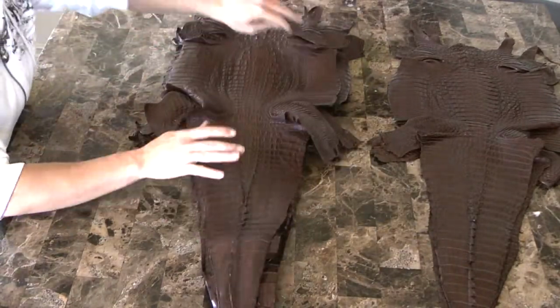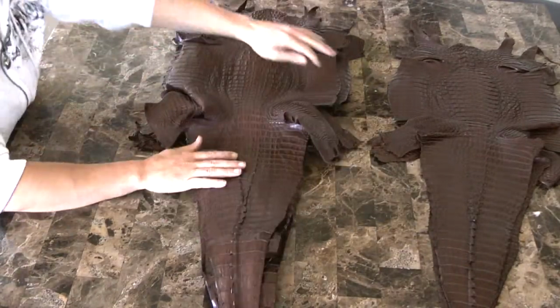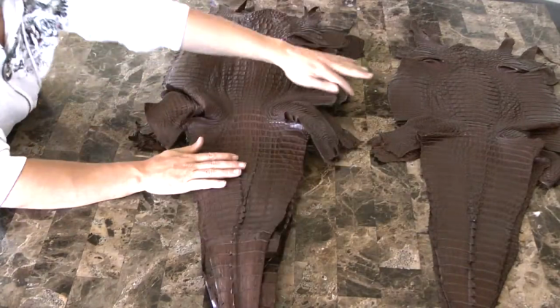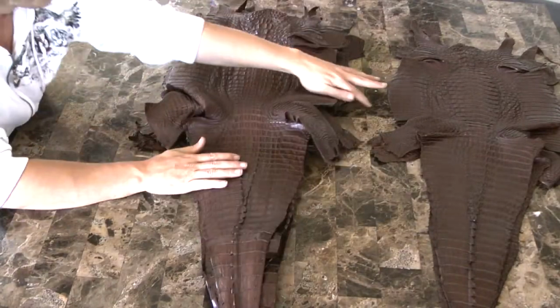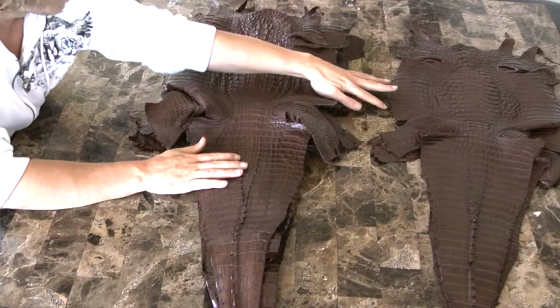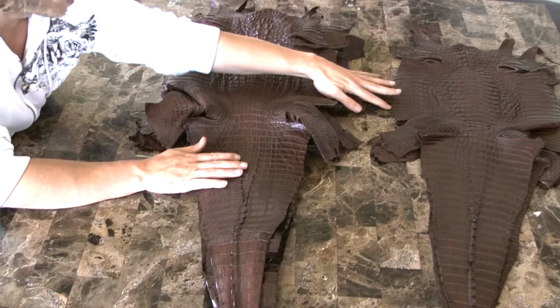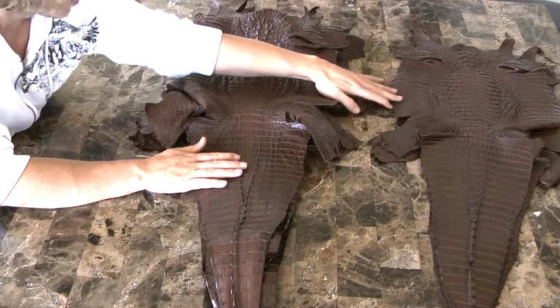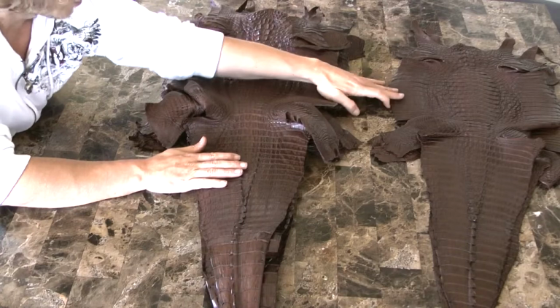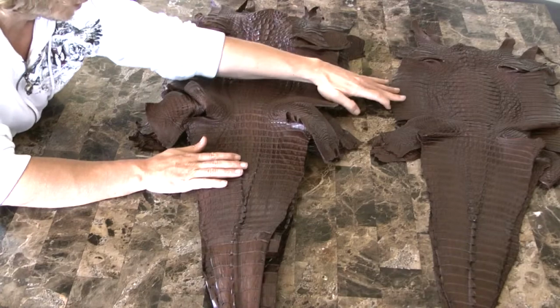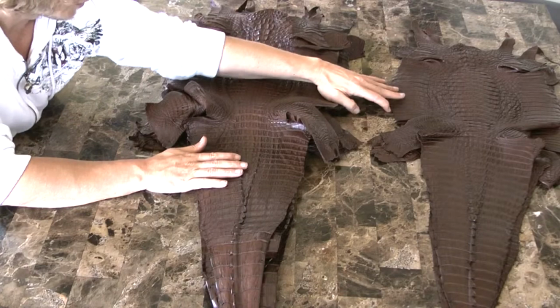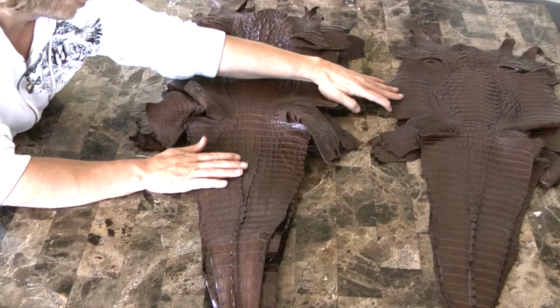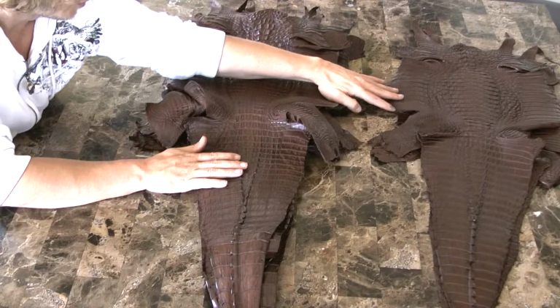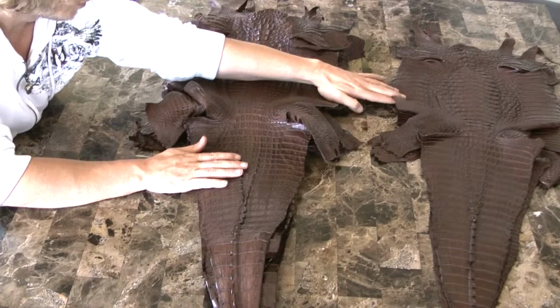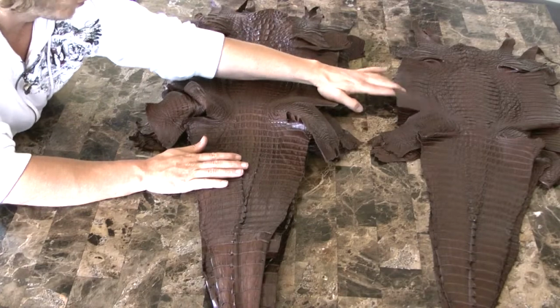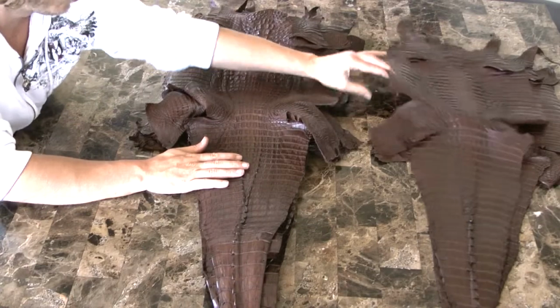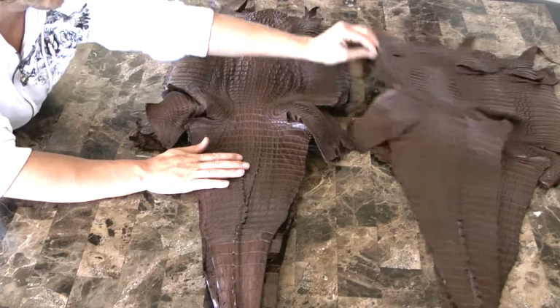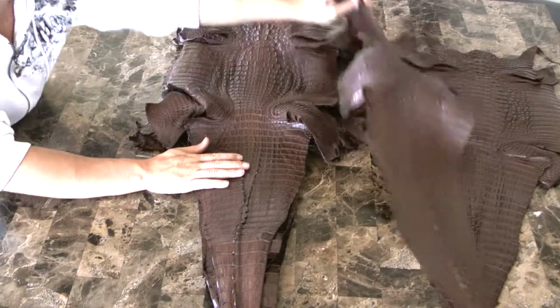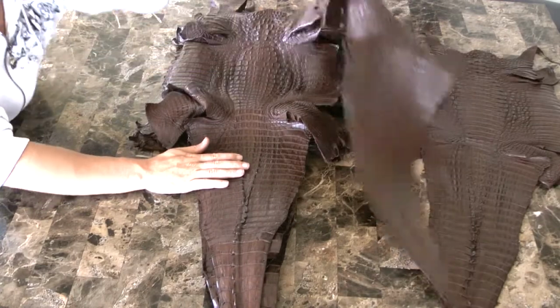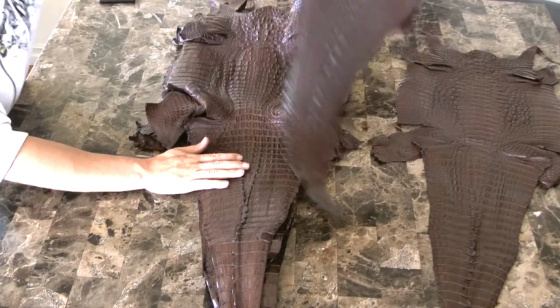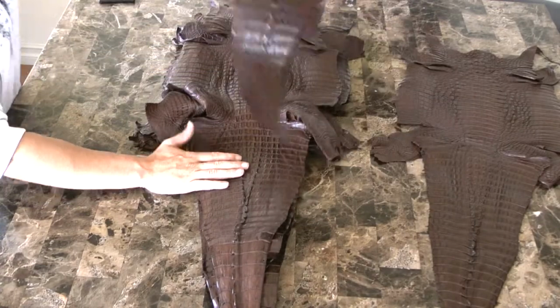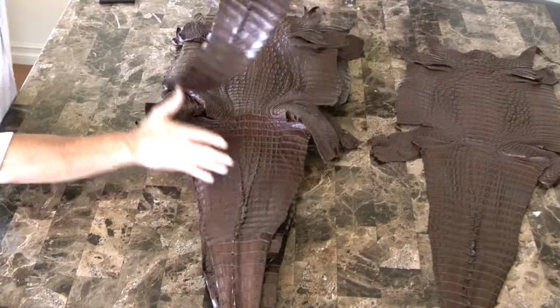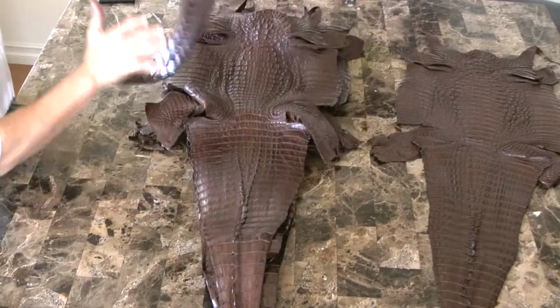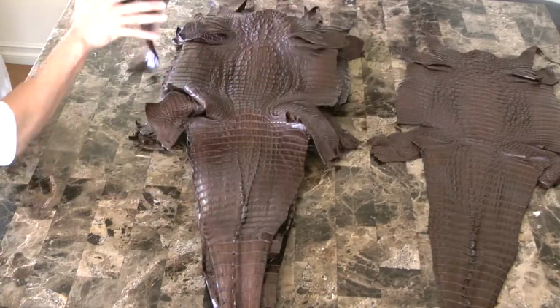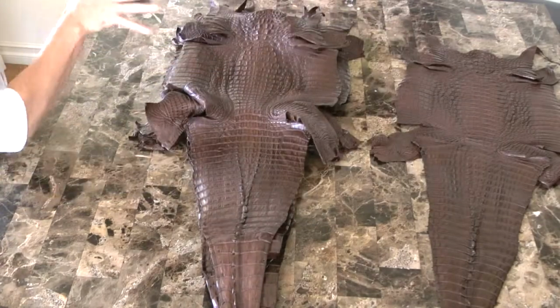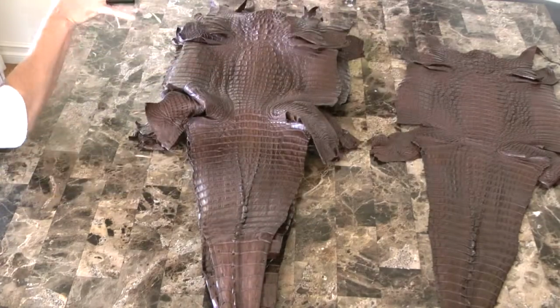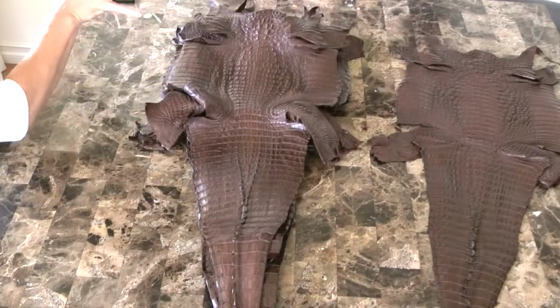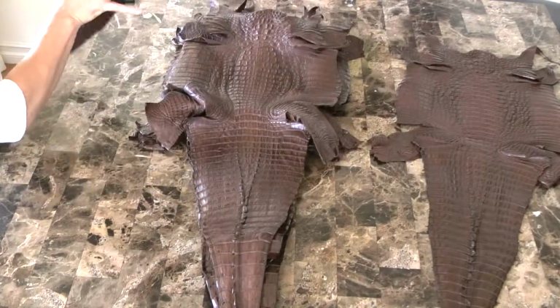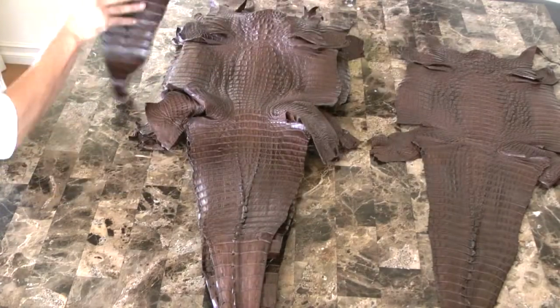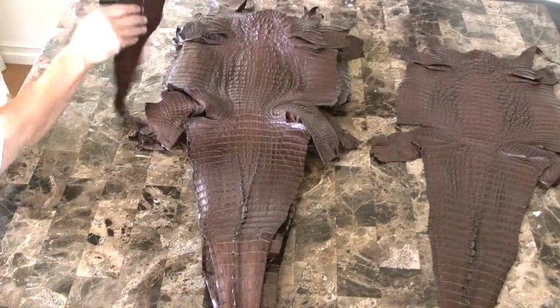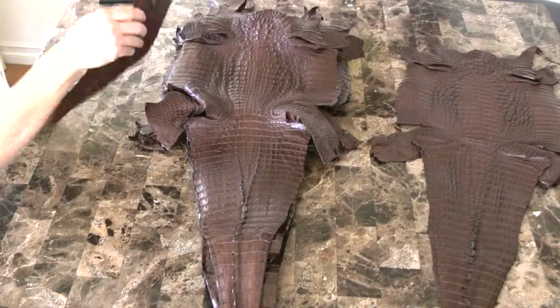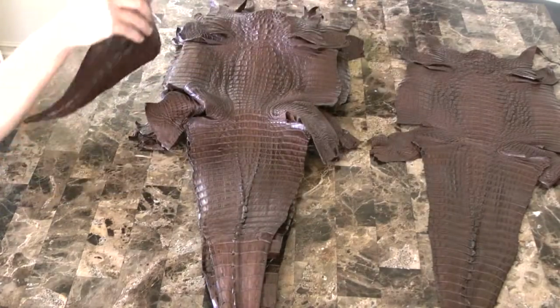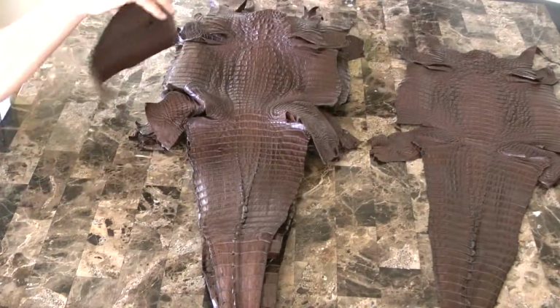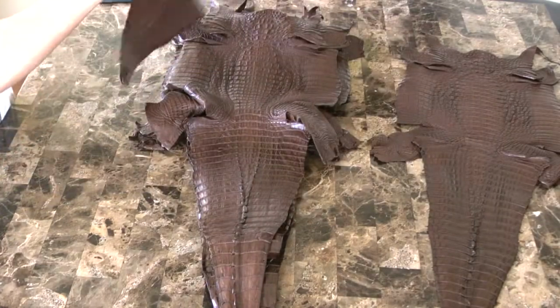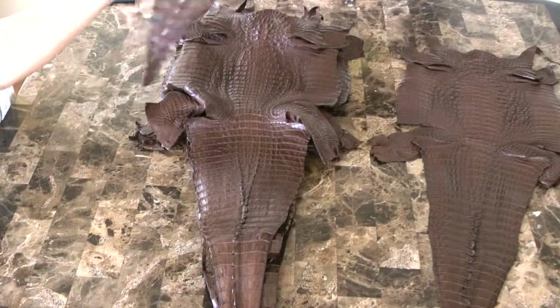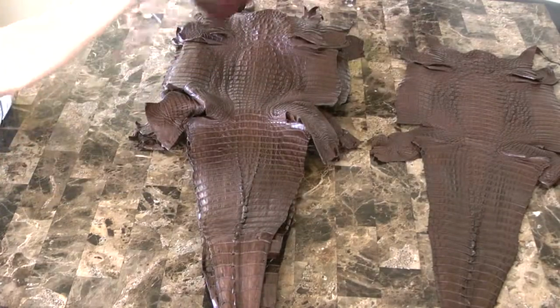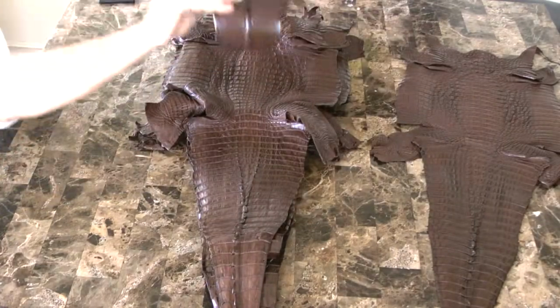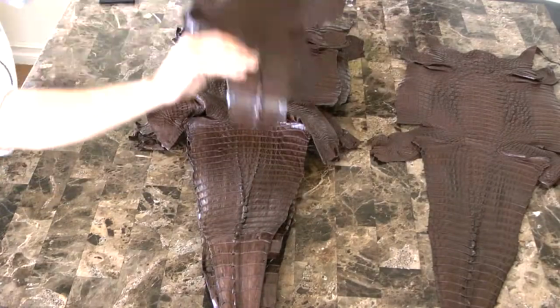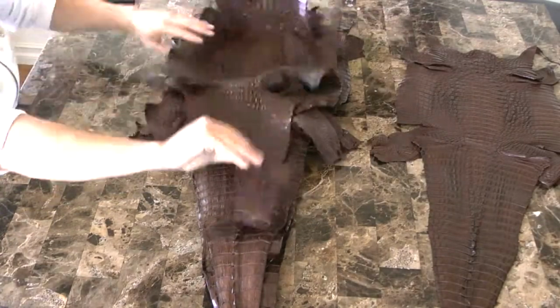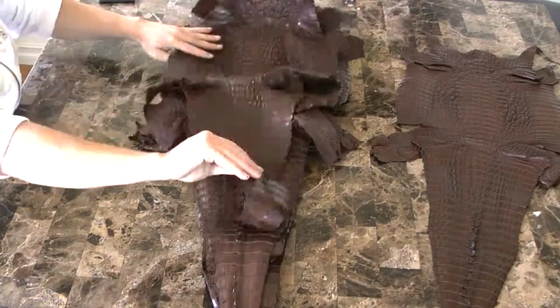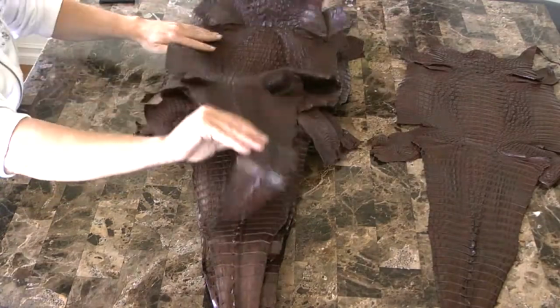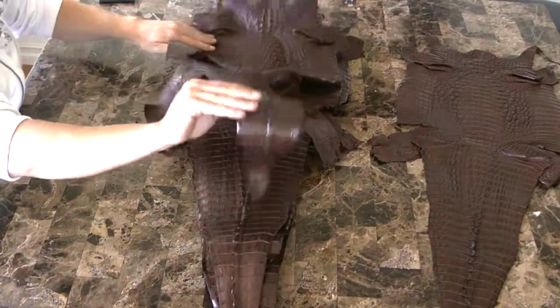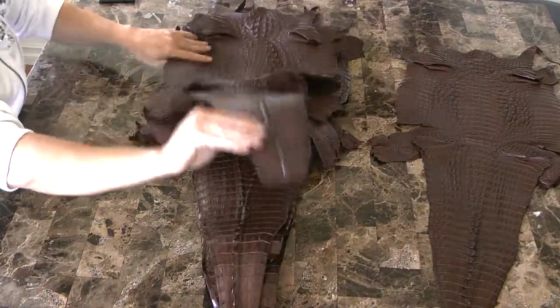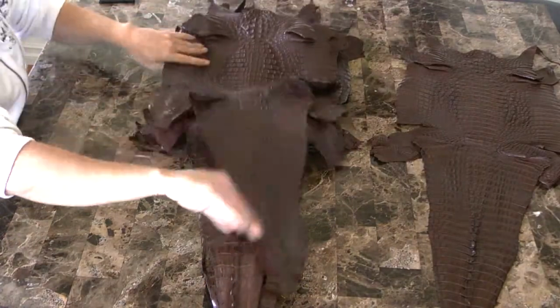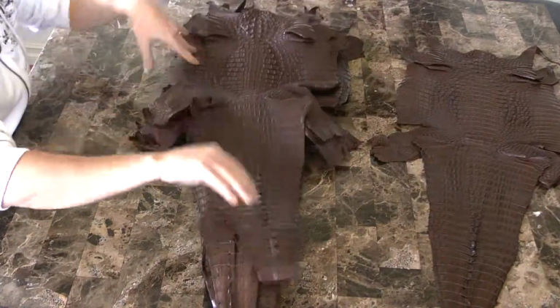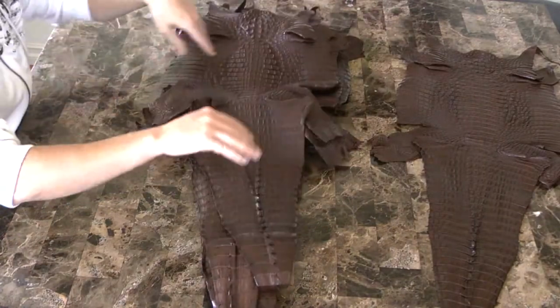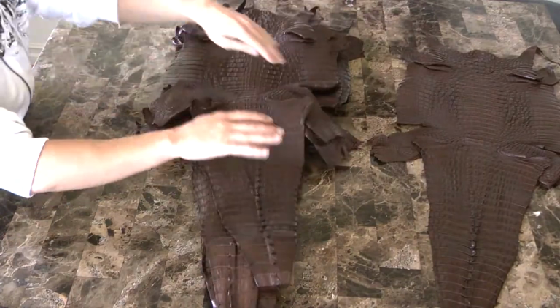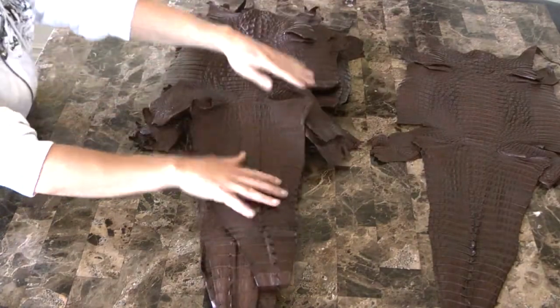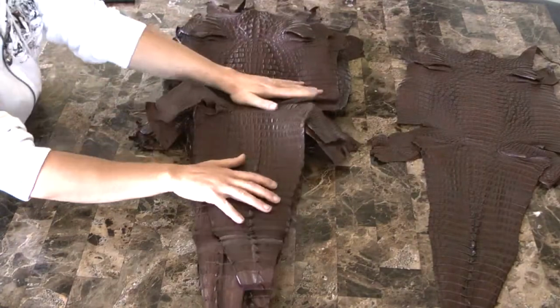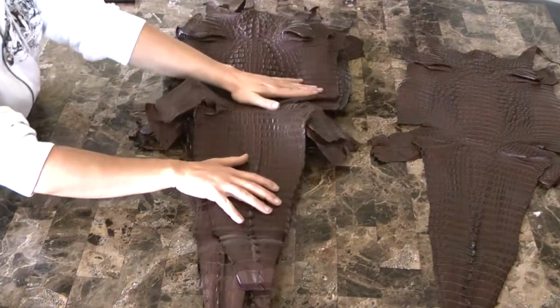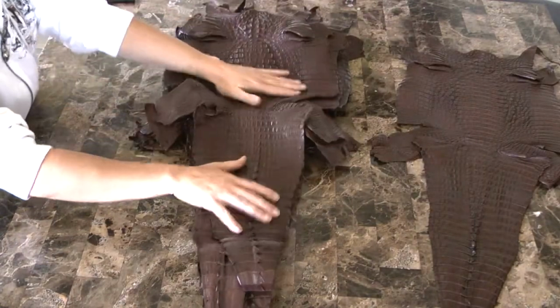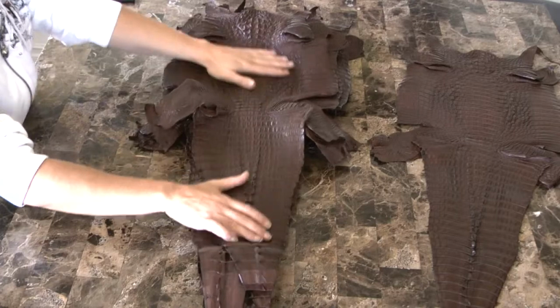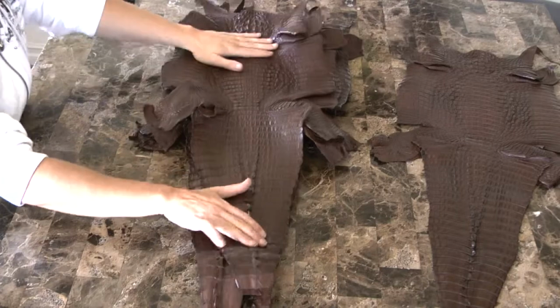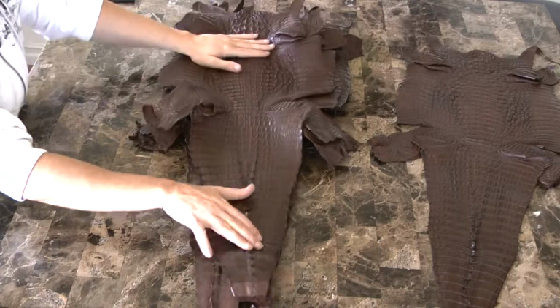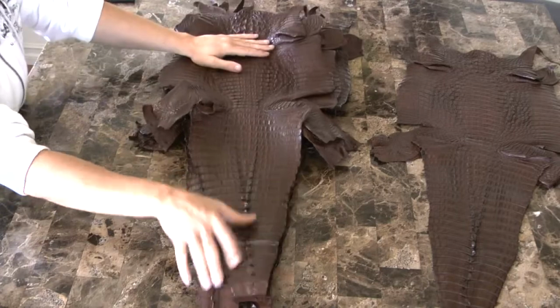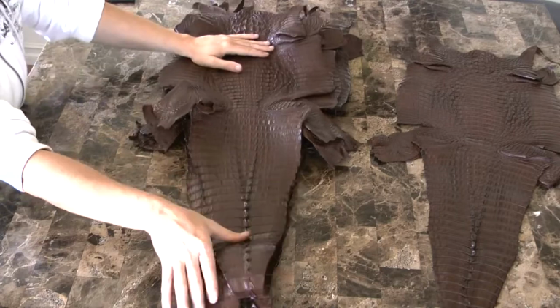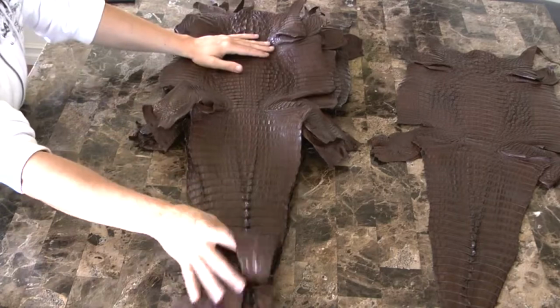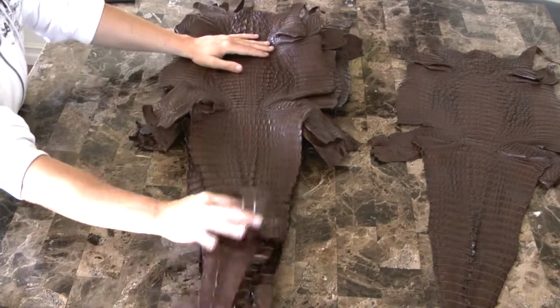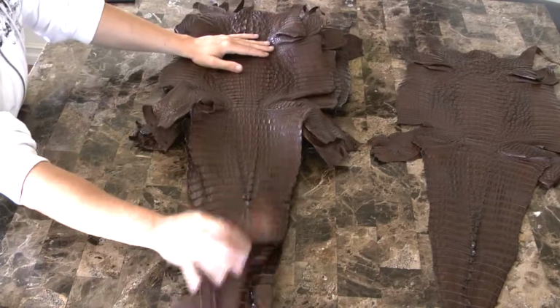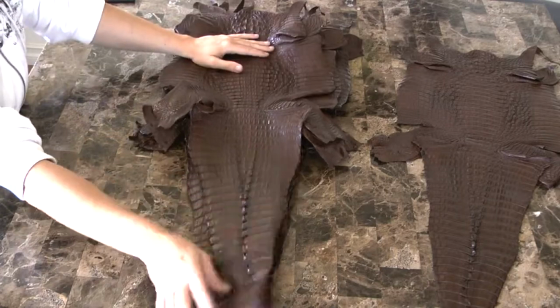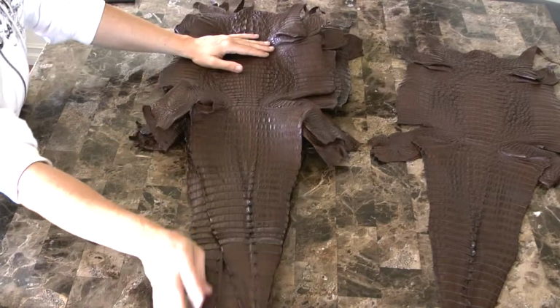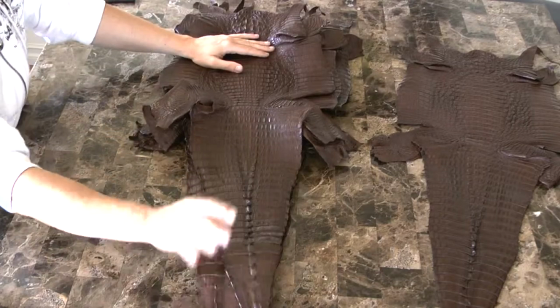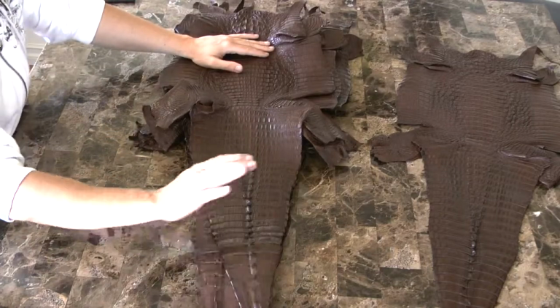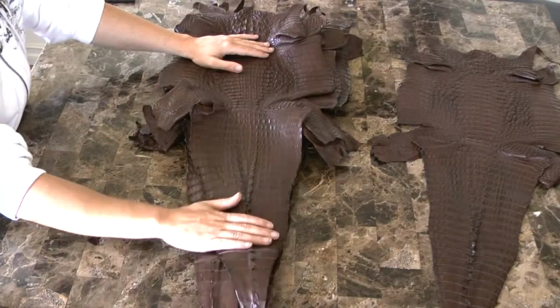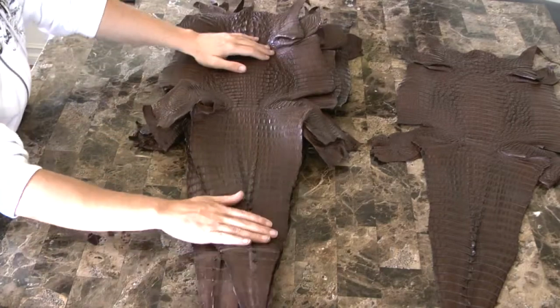It takes us less than two weeks to color, inspect, and for you to receive.